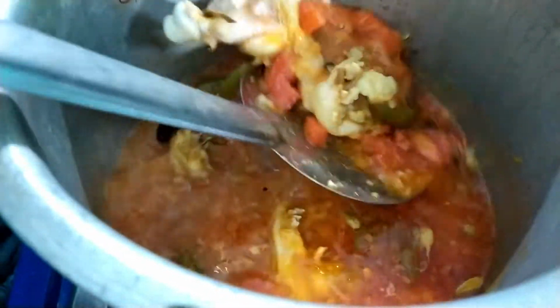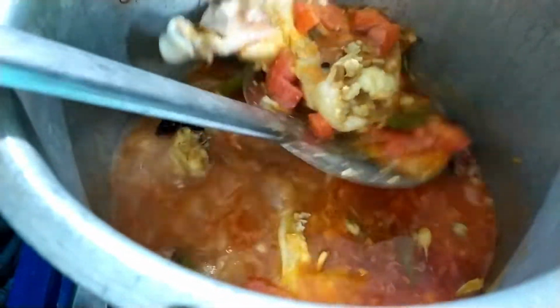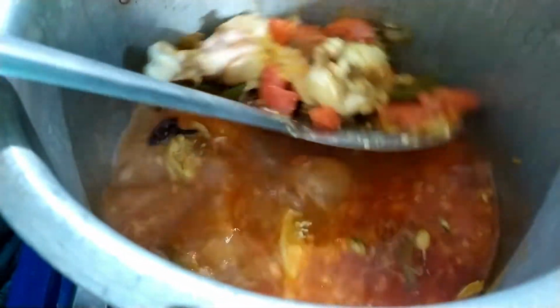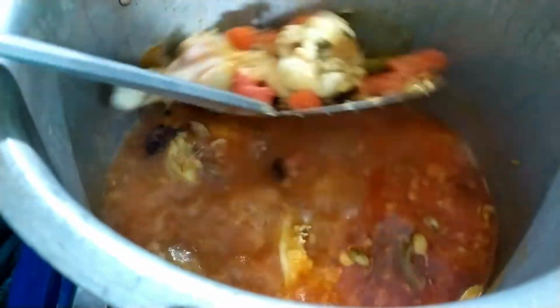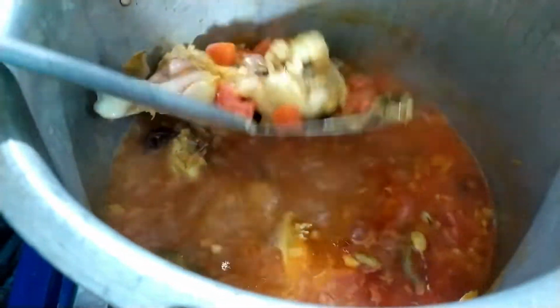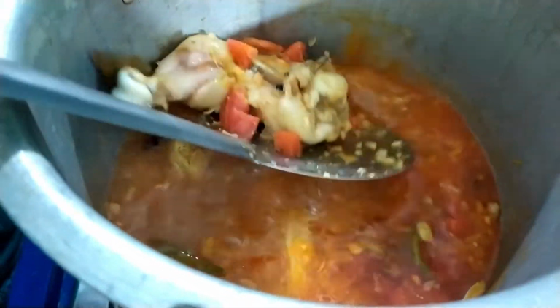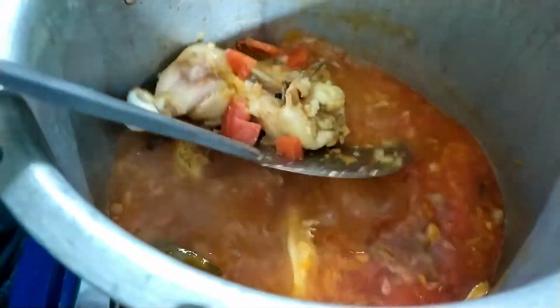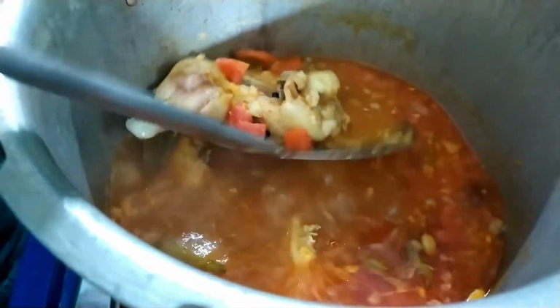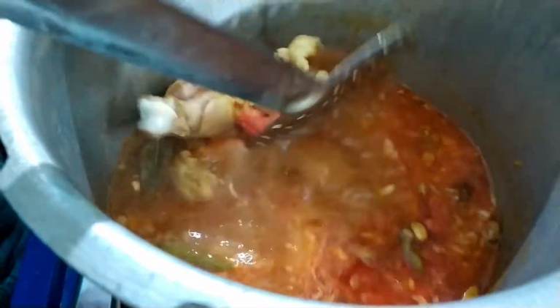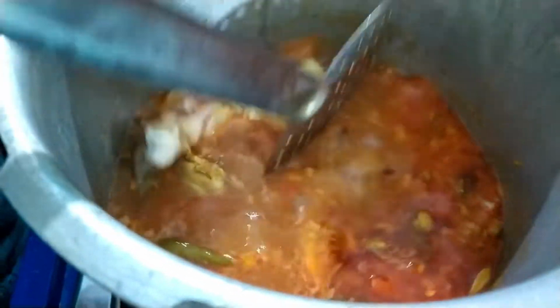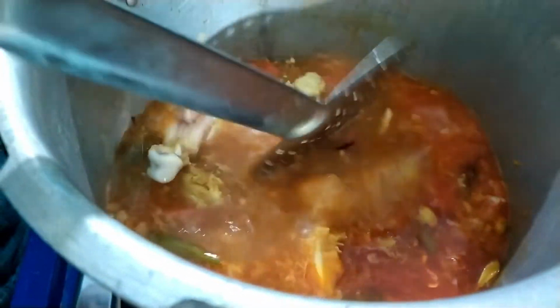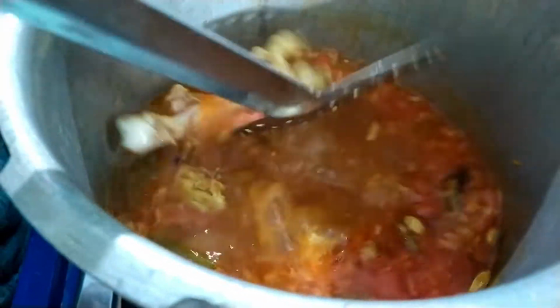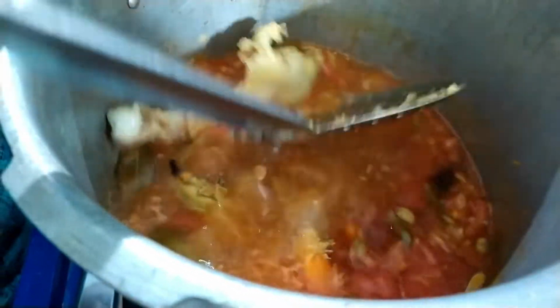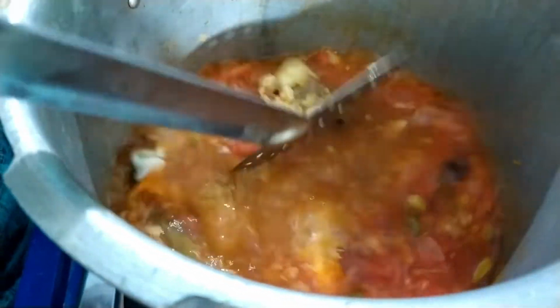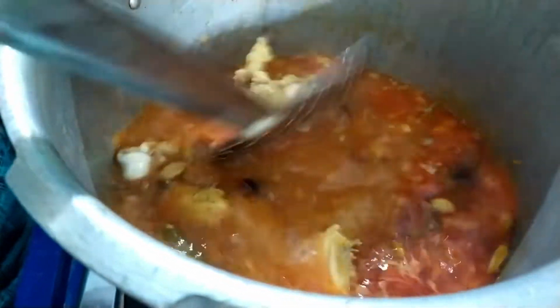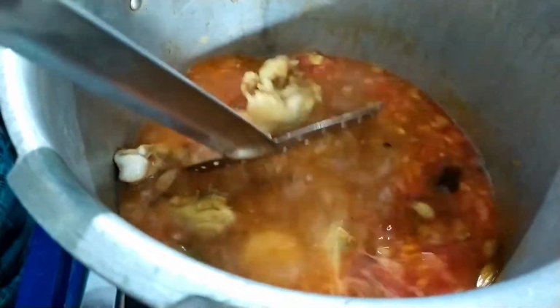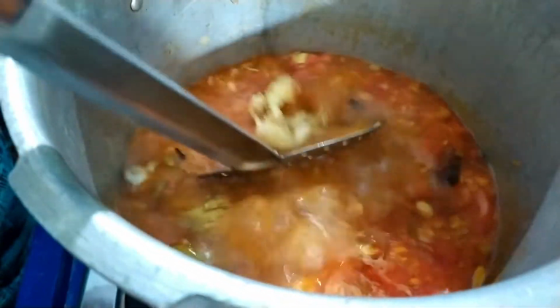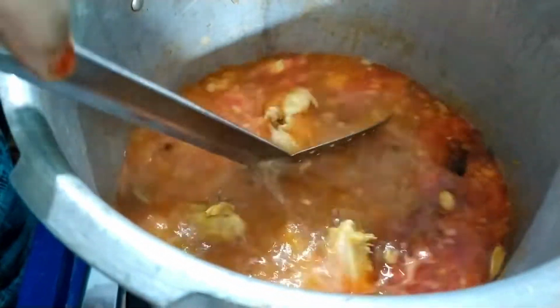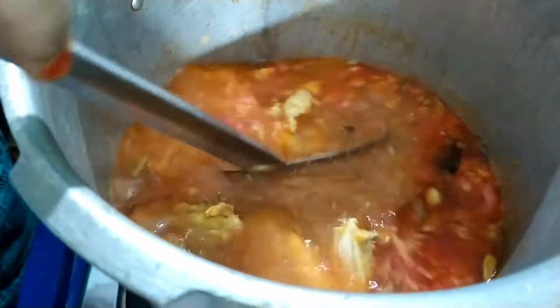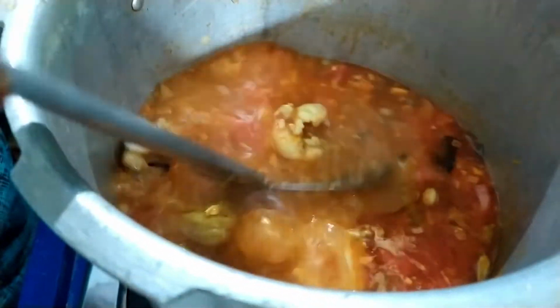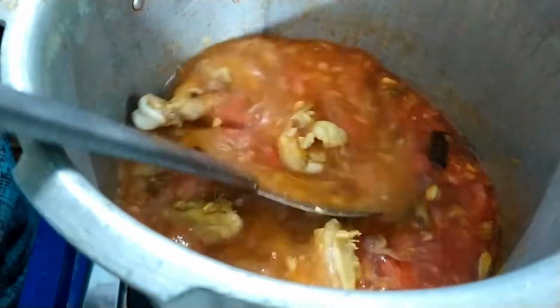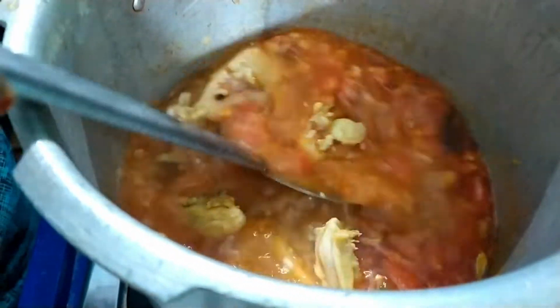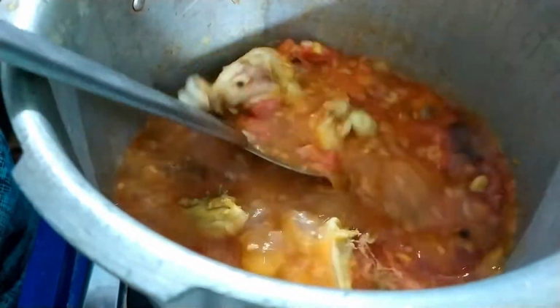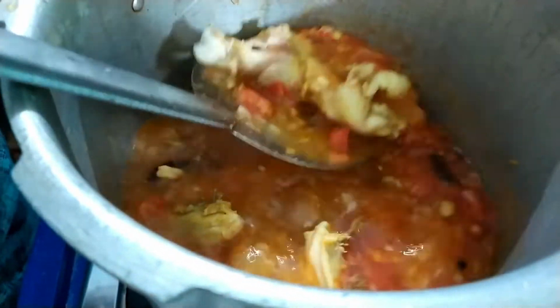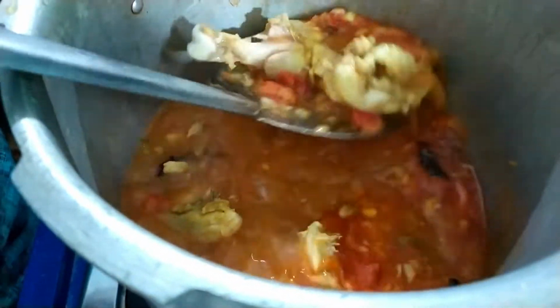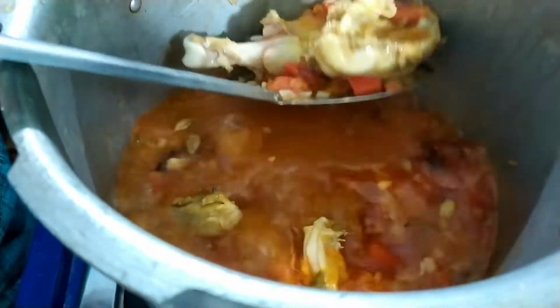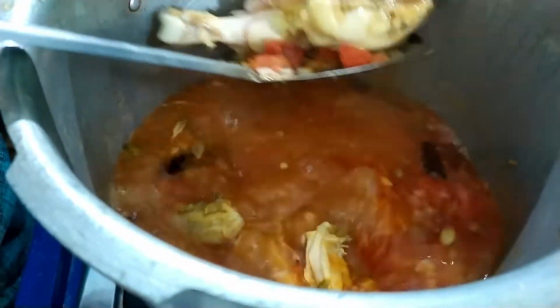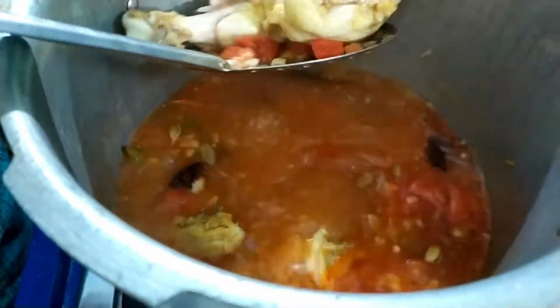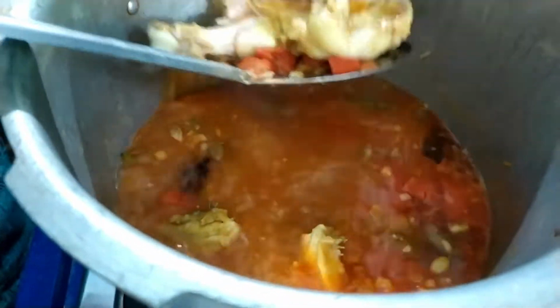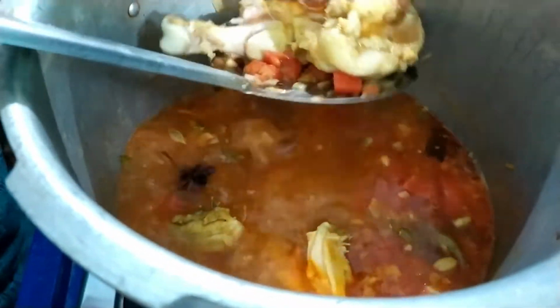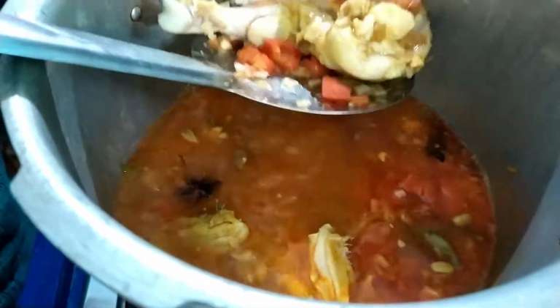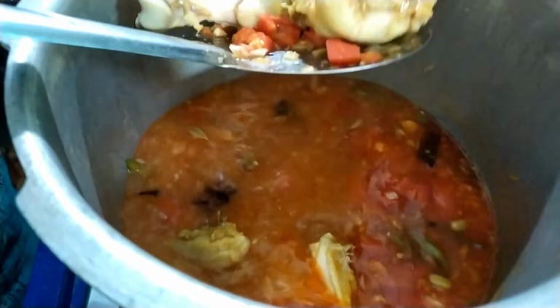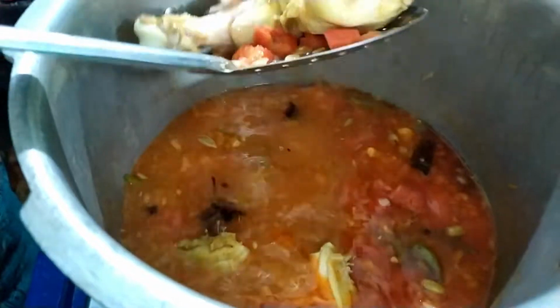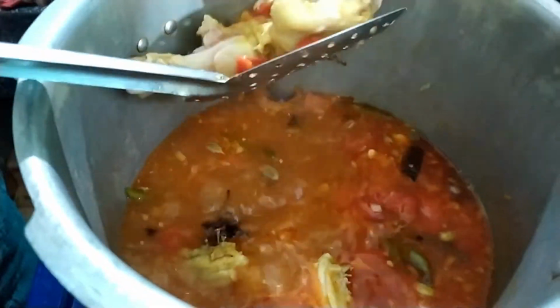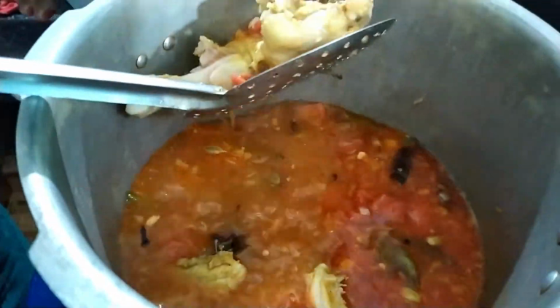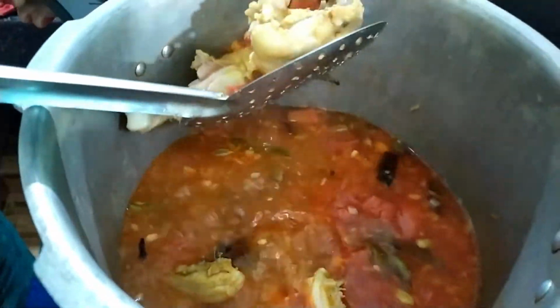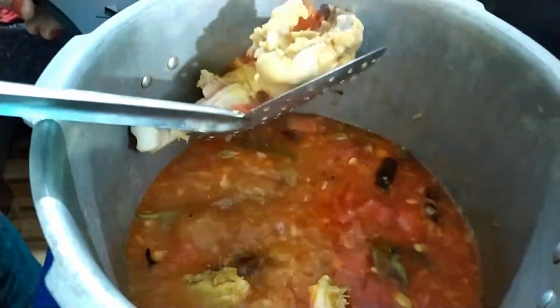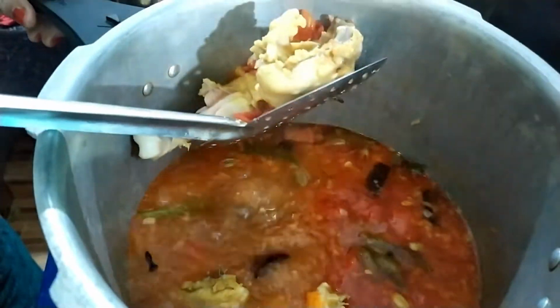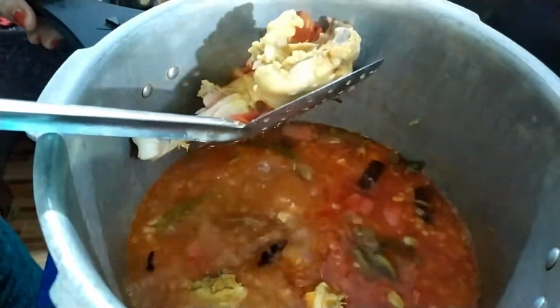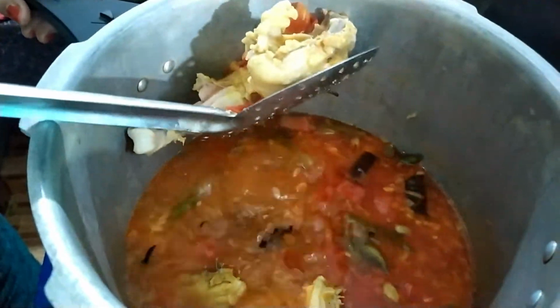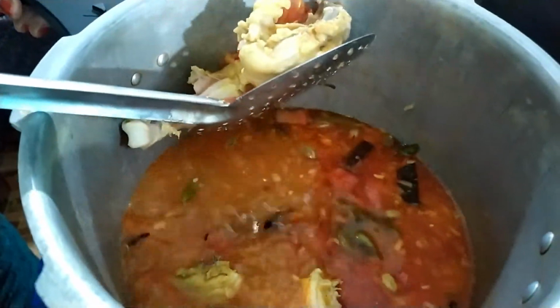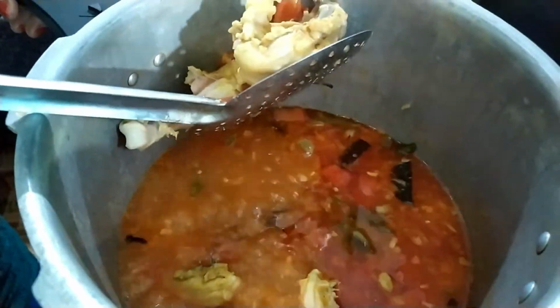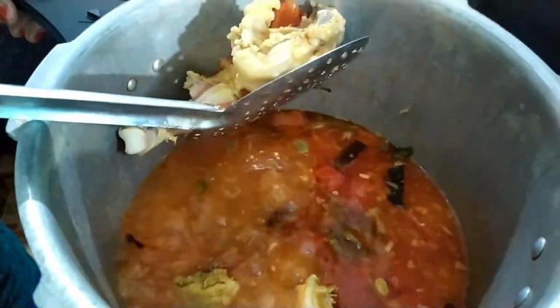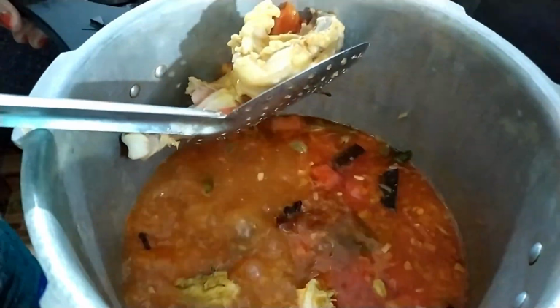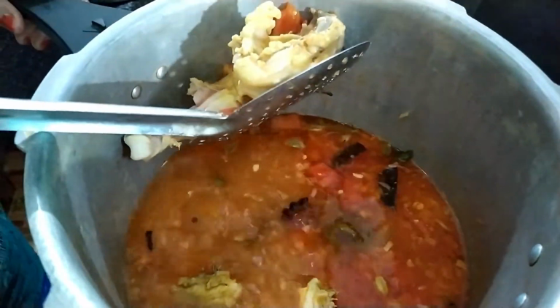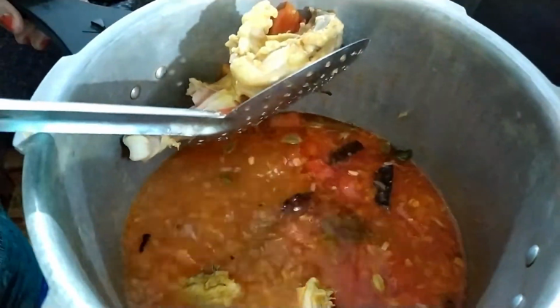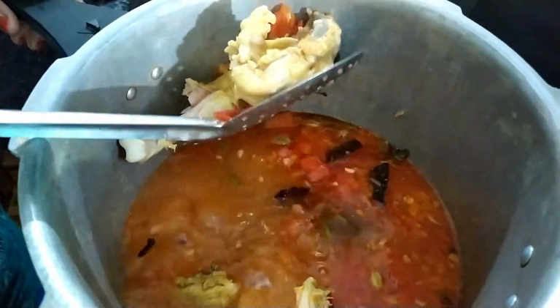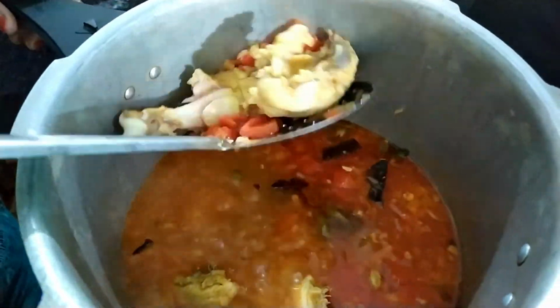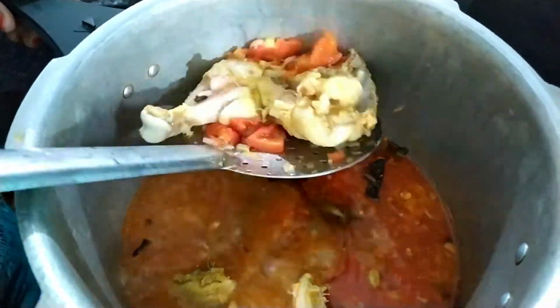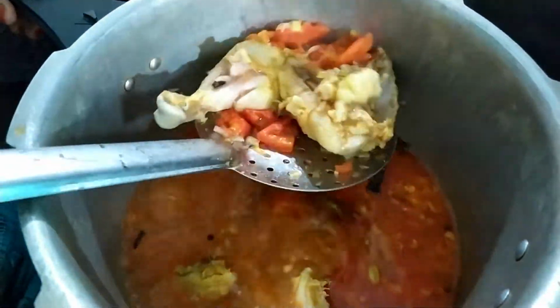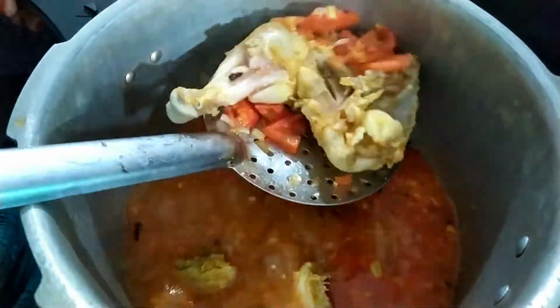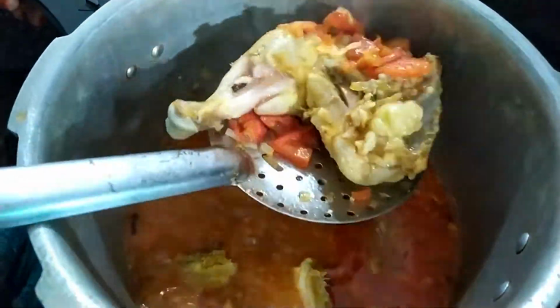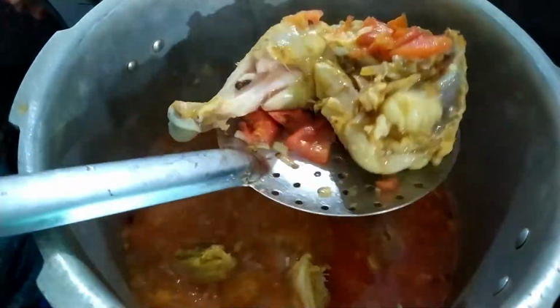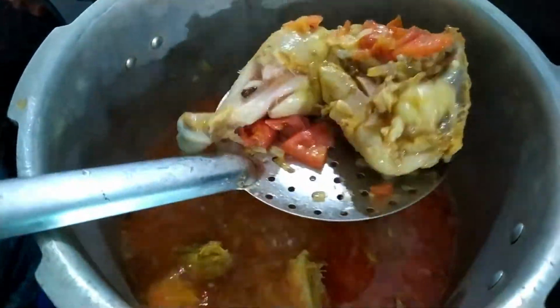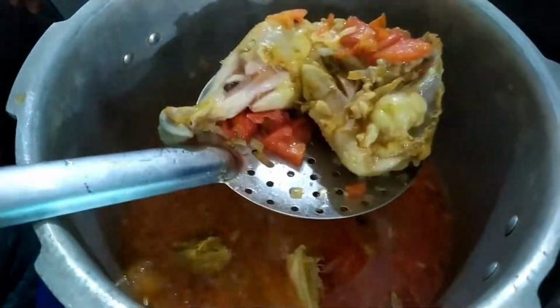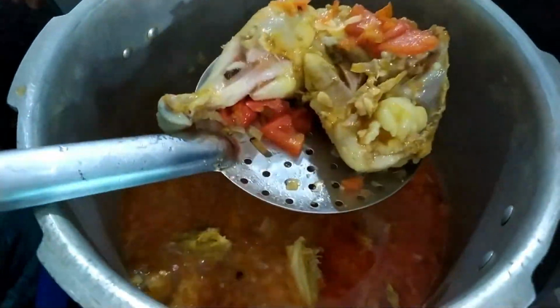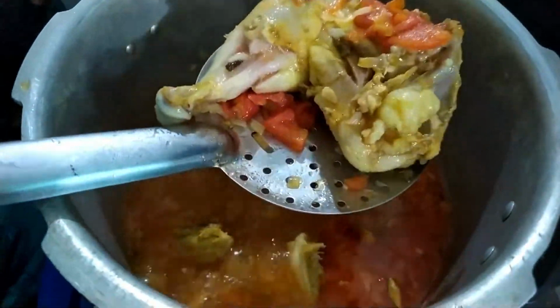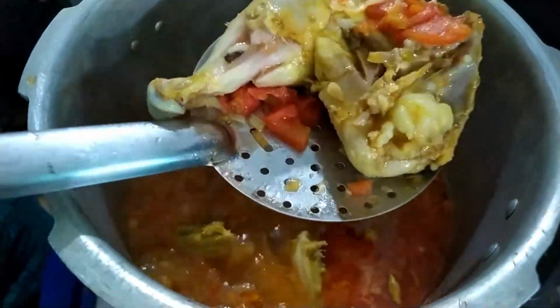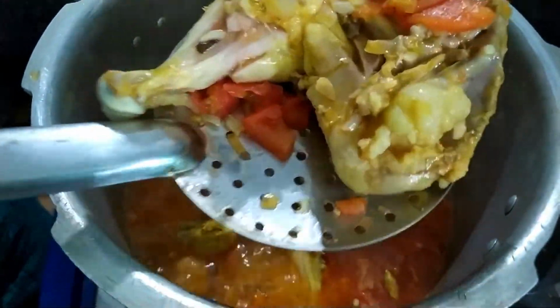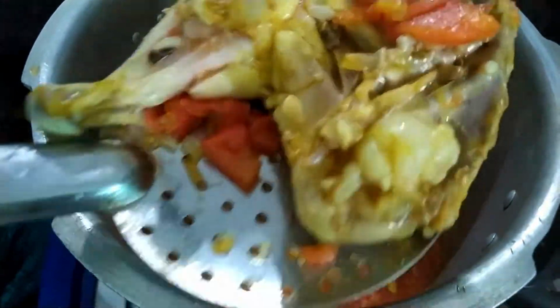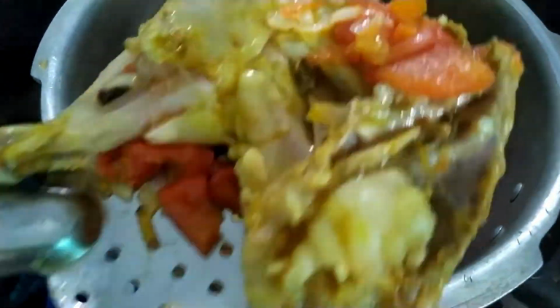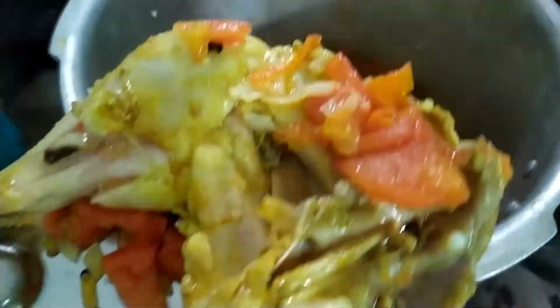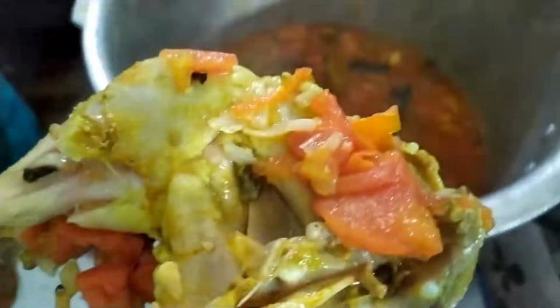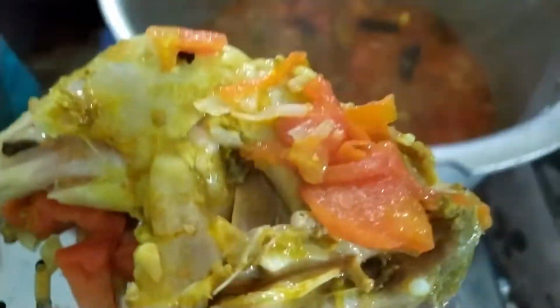I put a plate on the plate and arranged it.